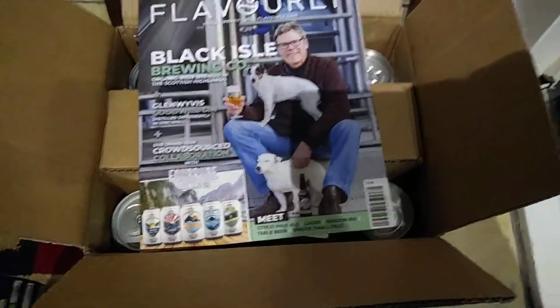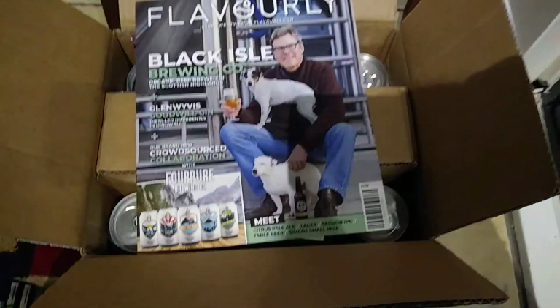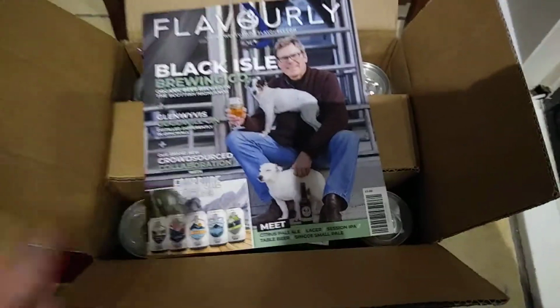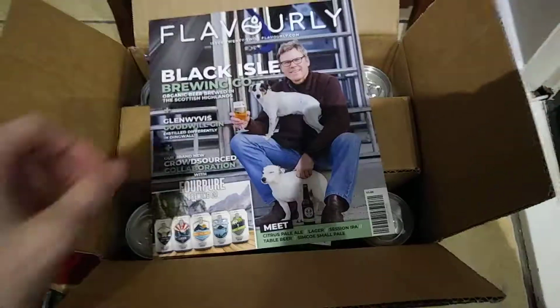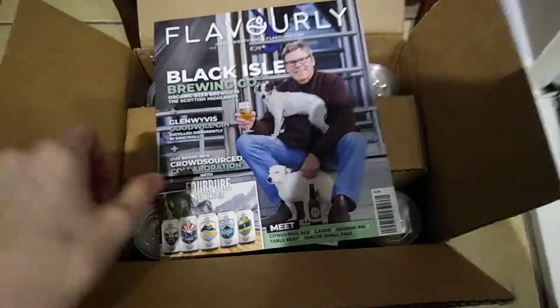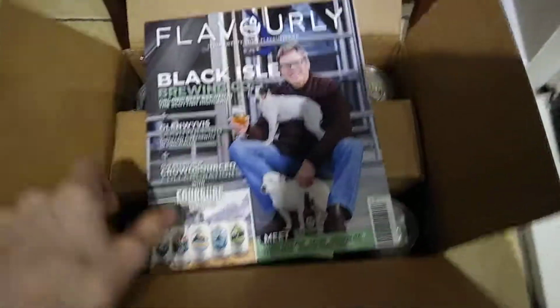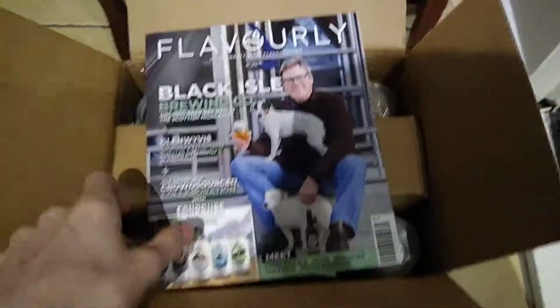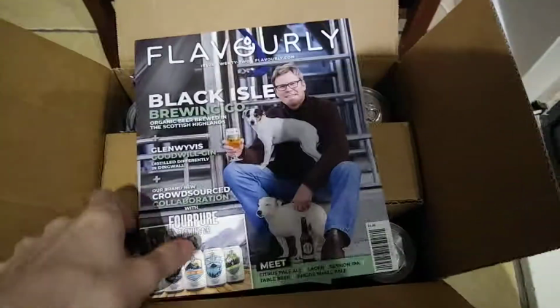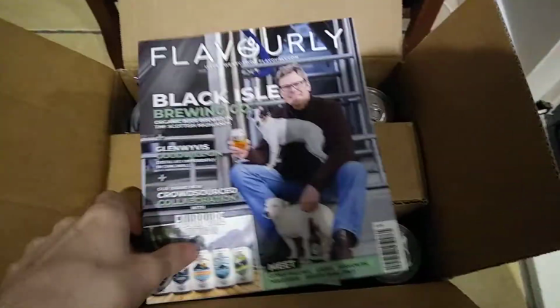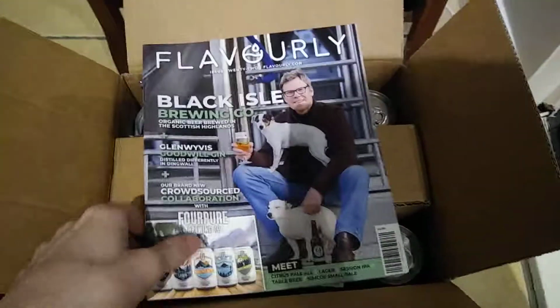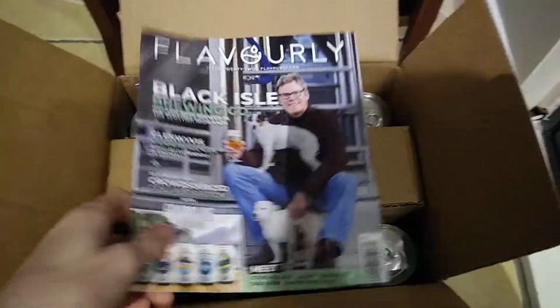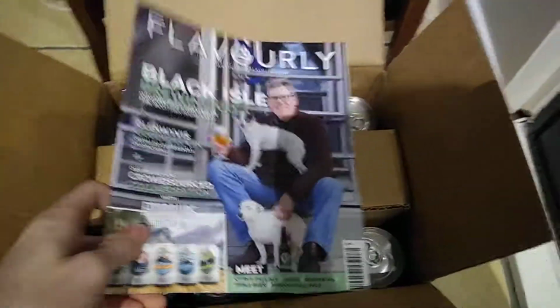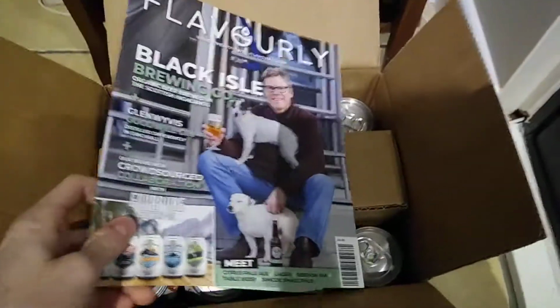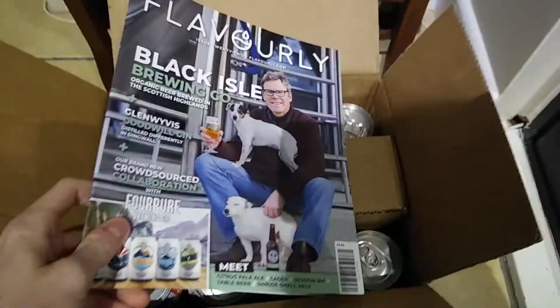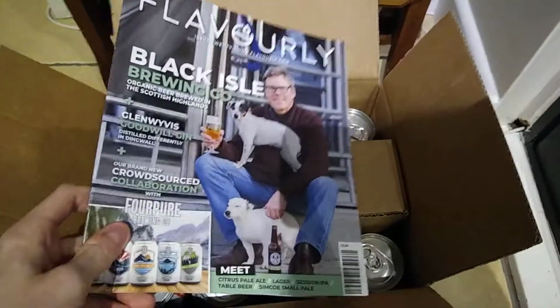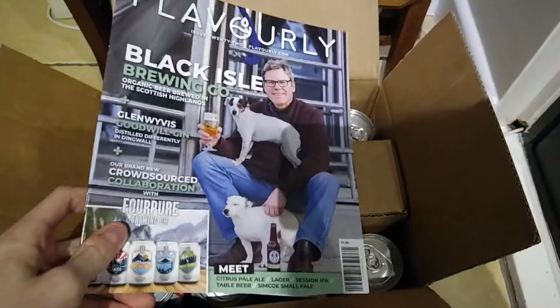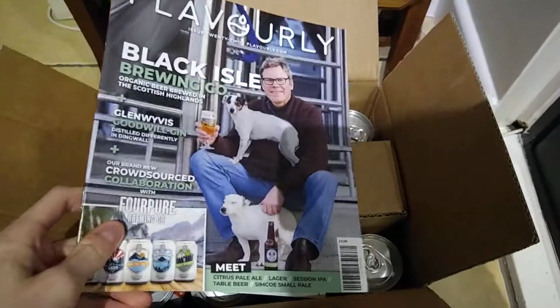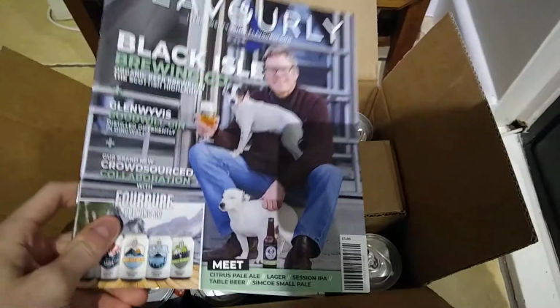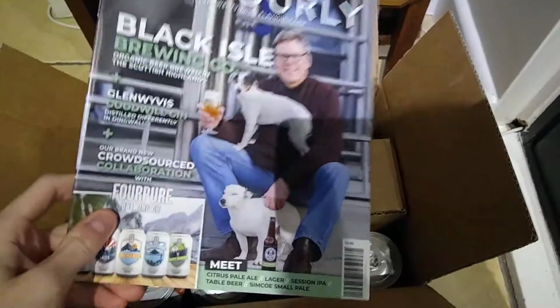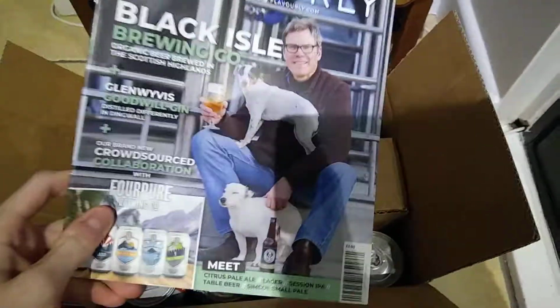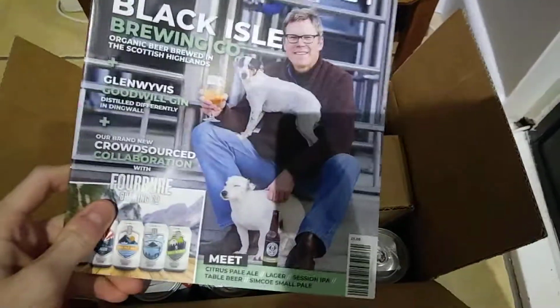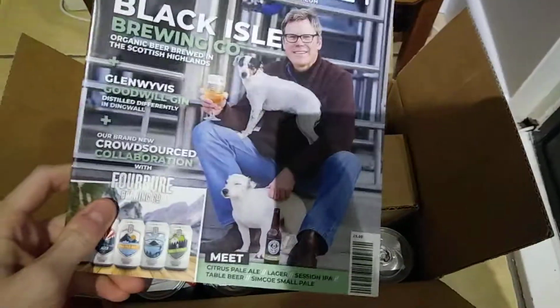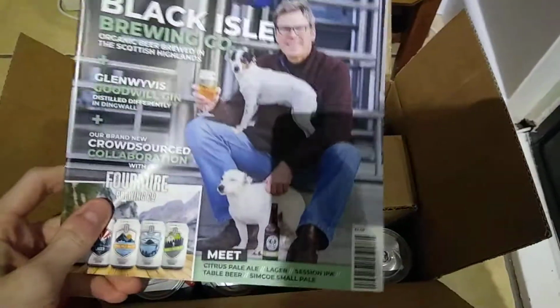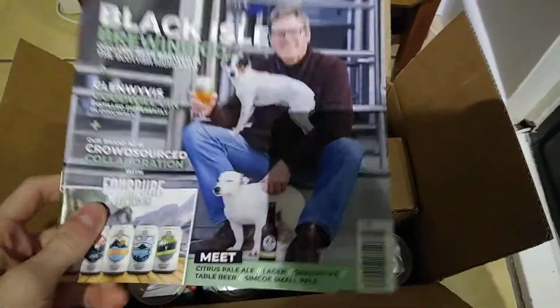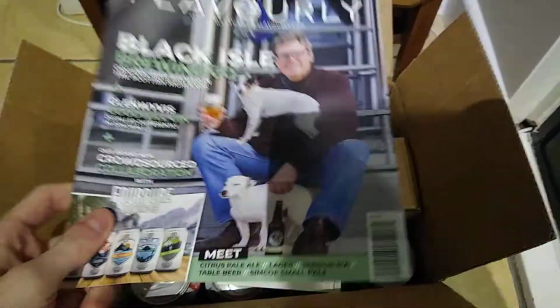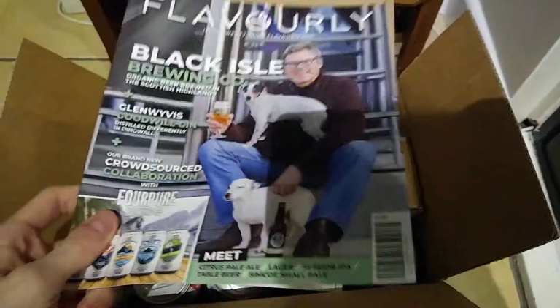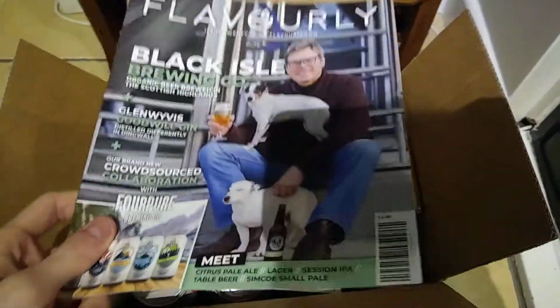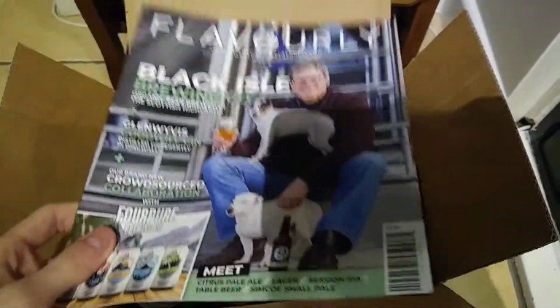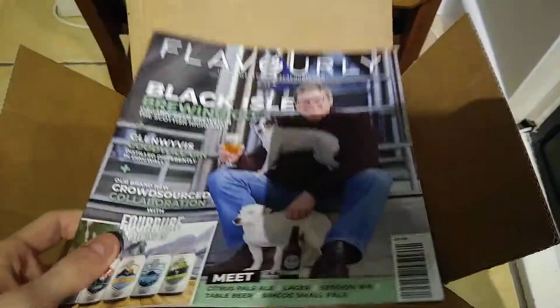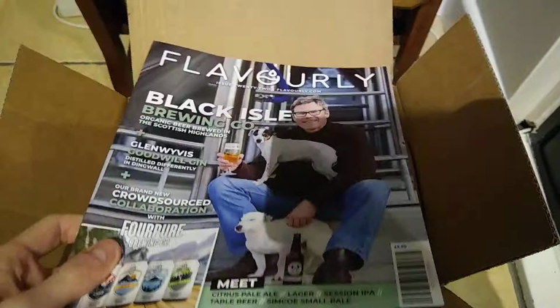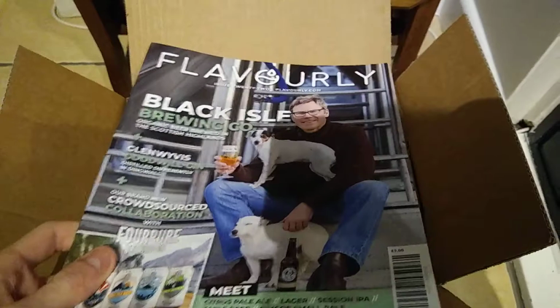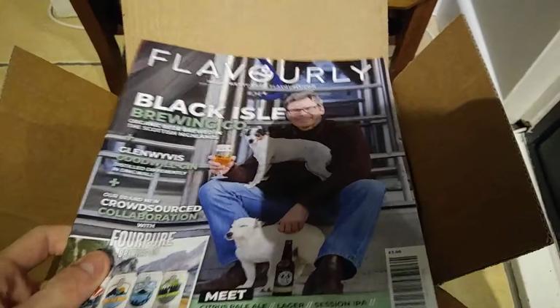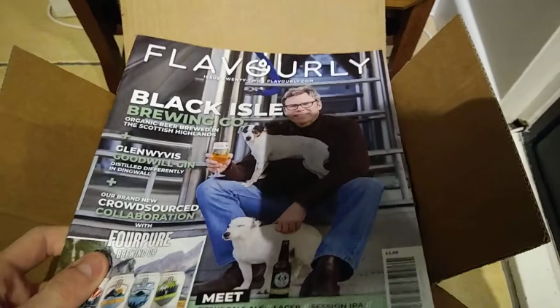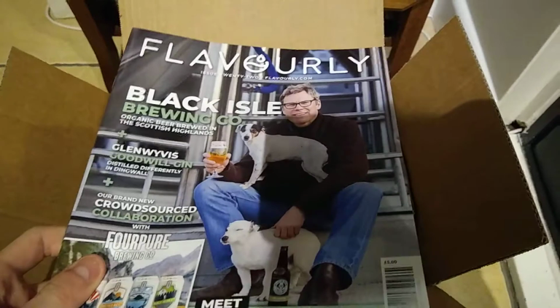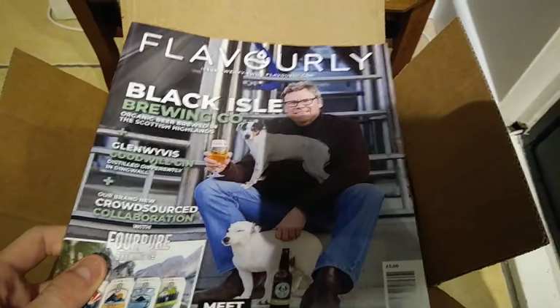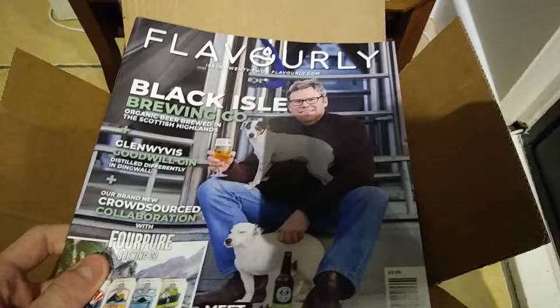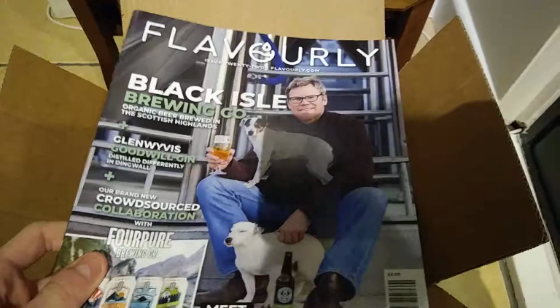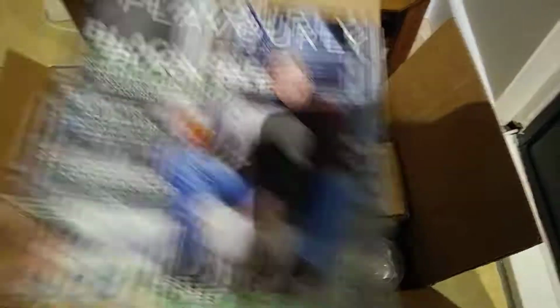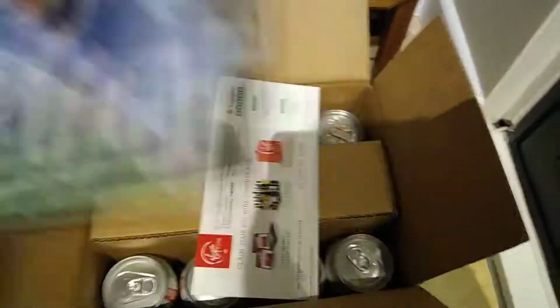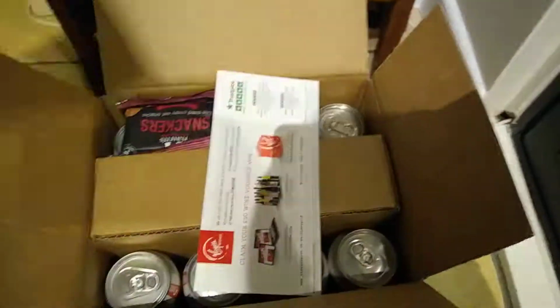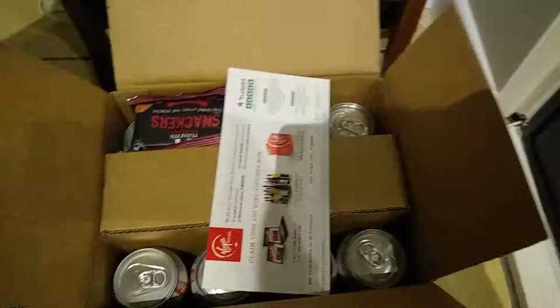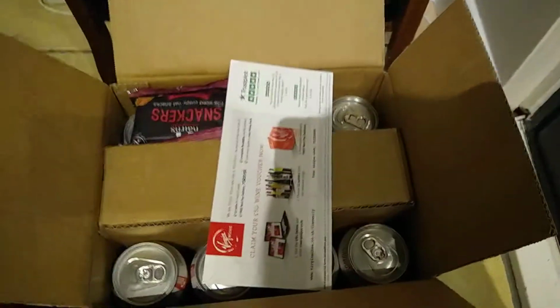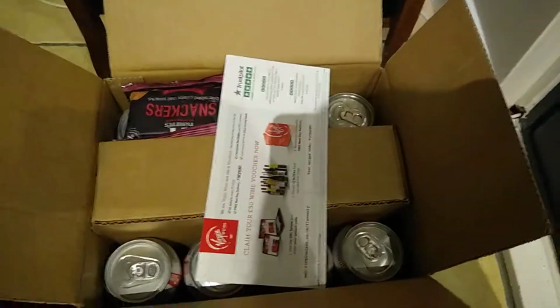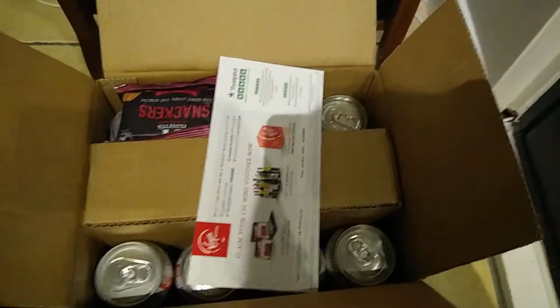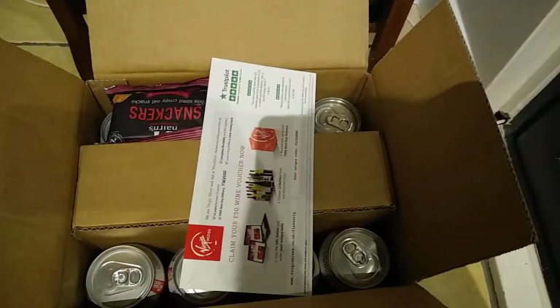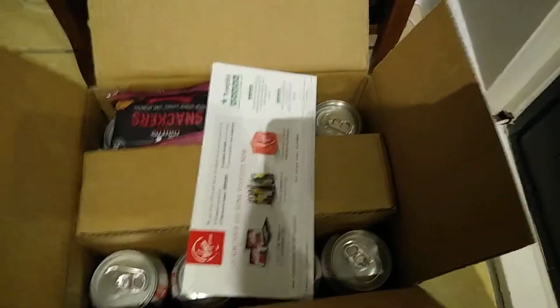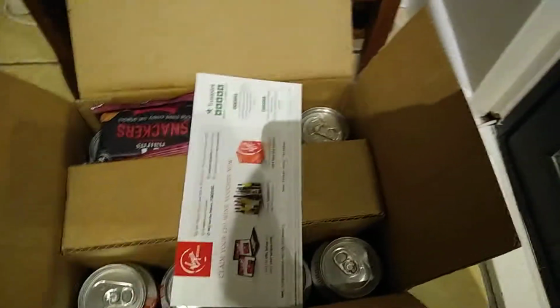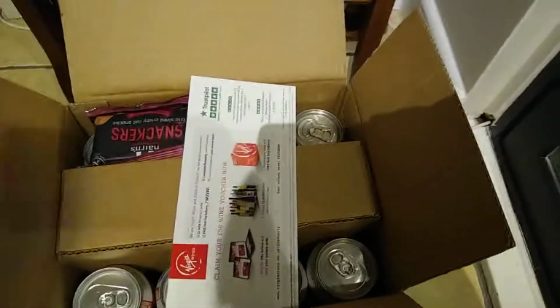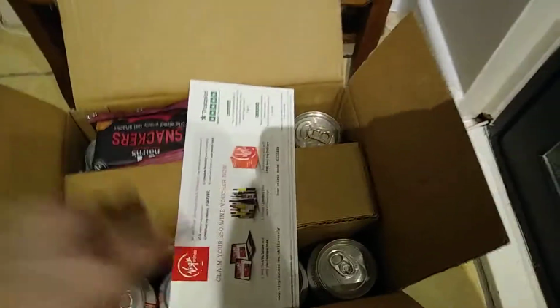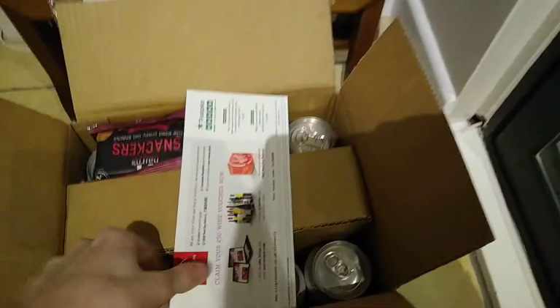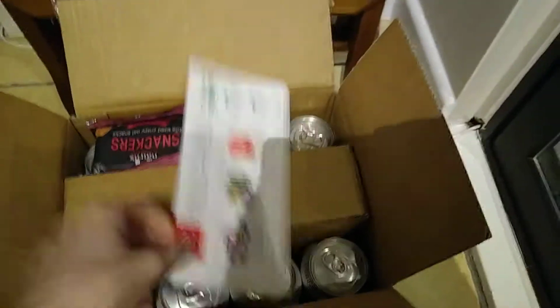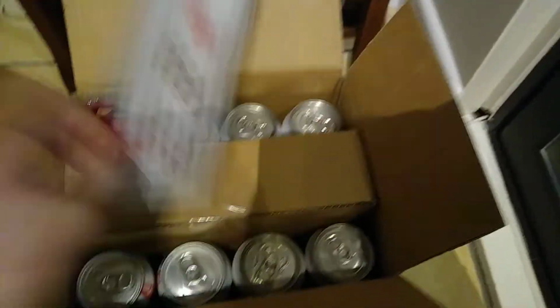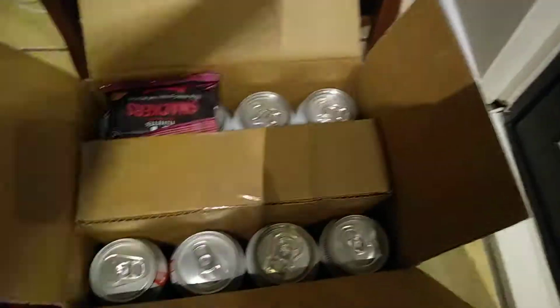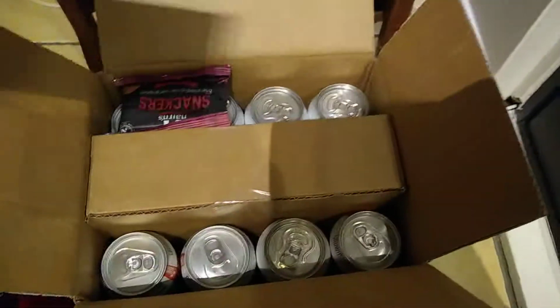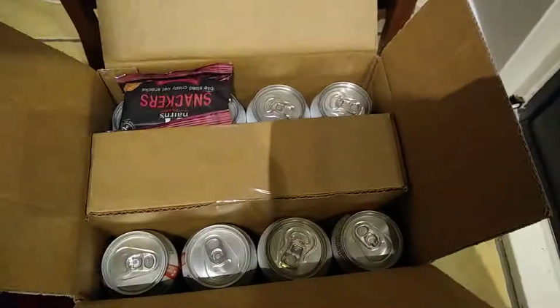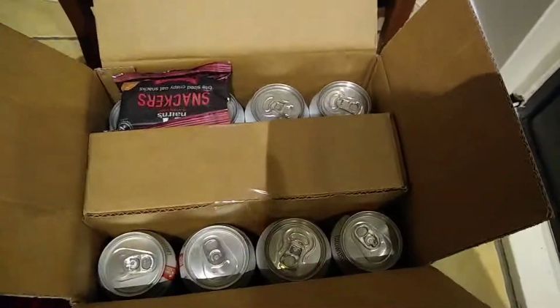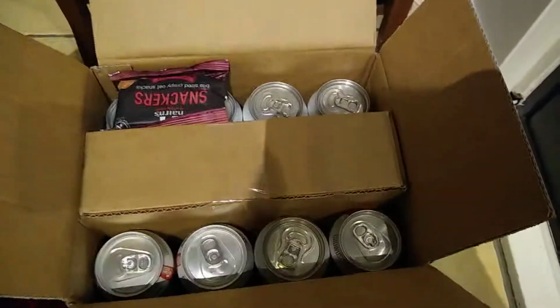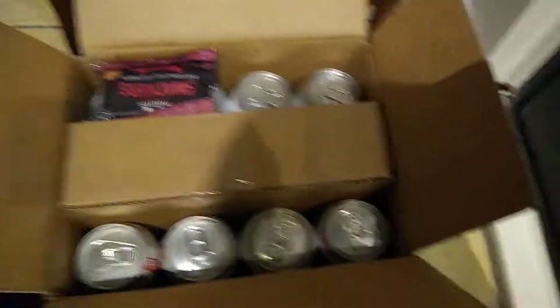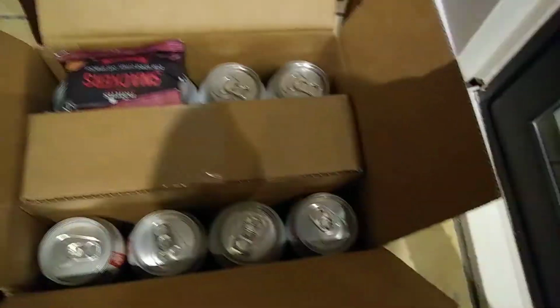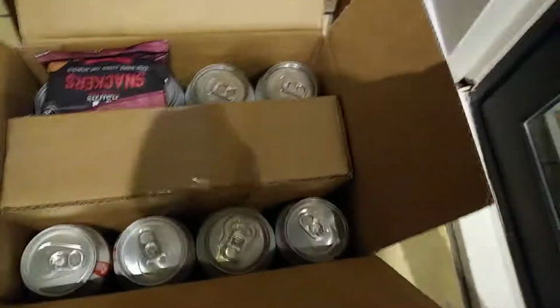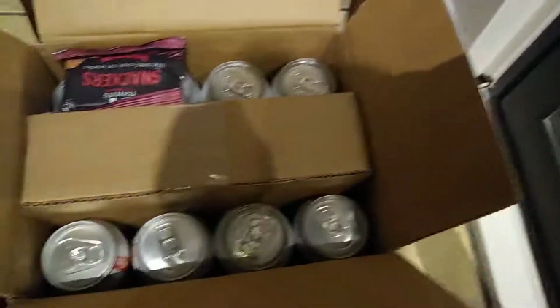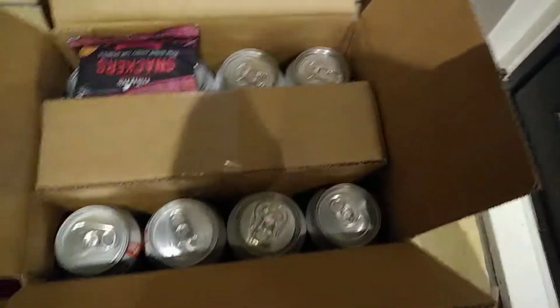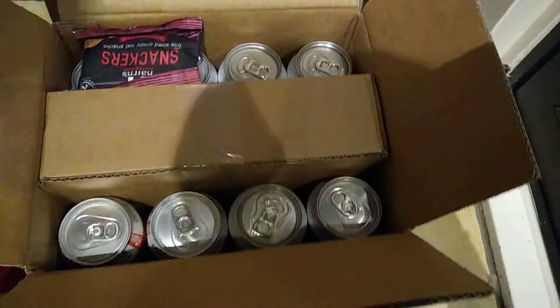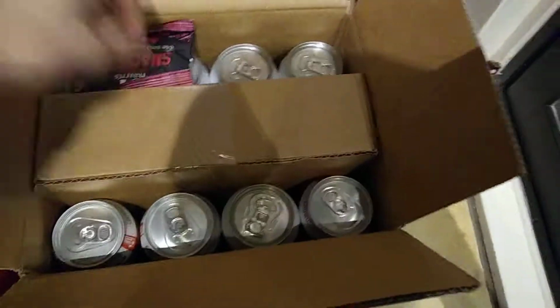Greetings to E0PGS. This is a quick video. It's really cool on my phone. Flavorly box - just see what we get. This is the deal I got.